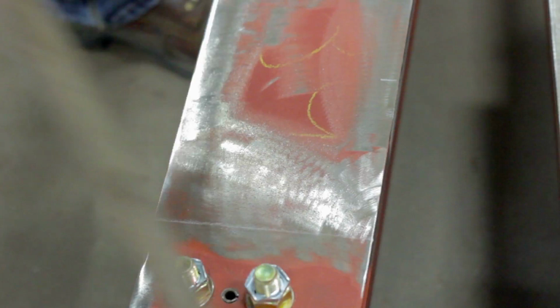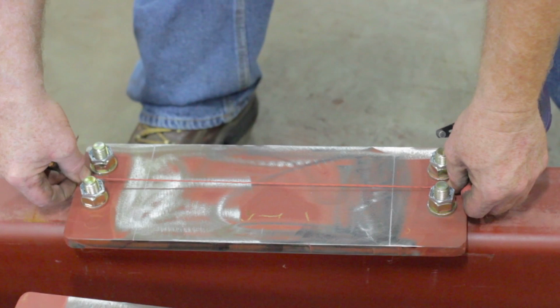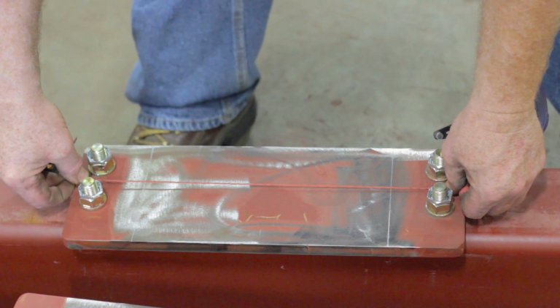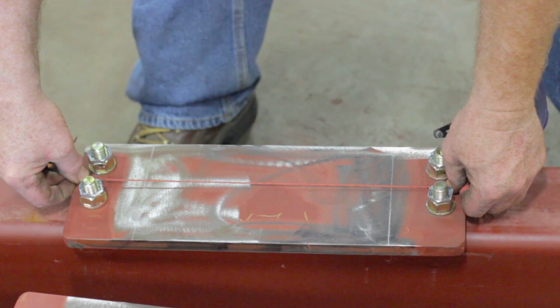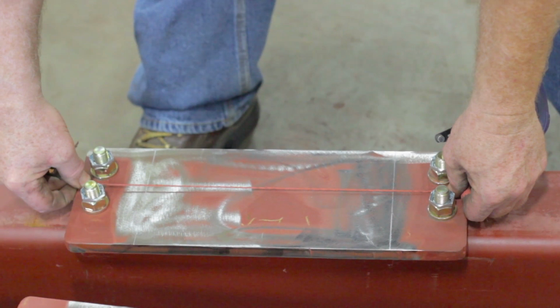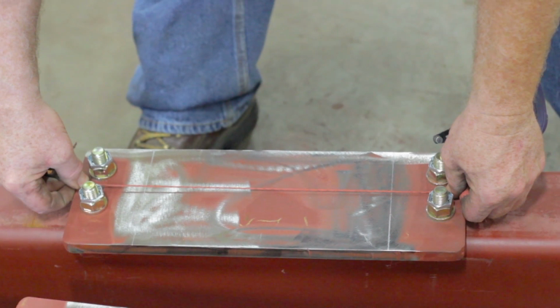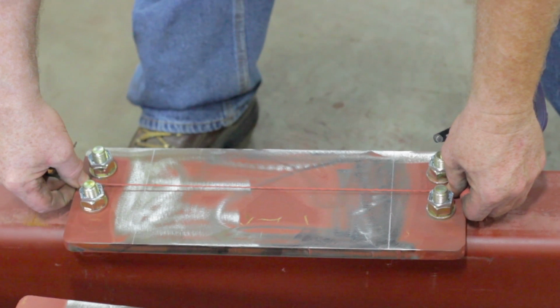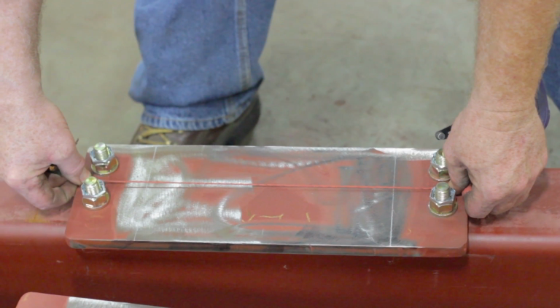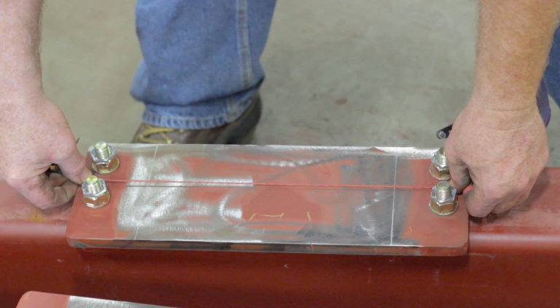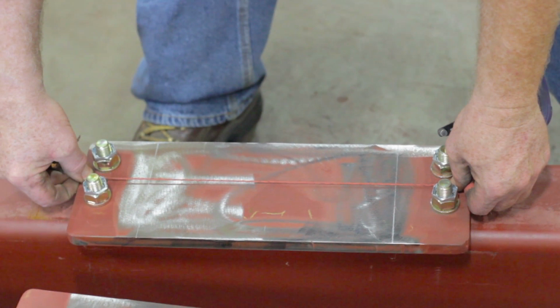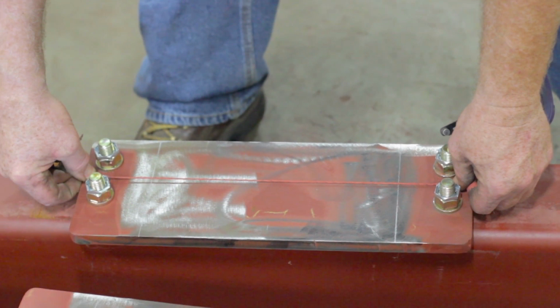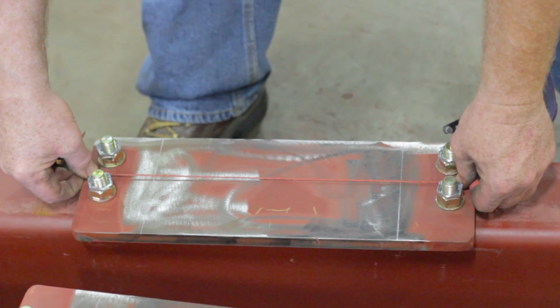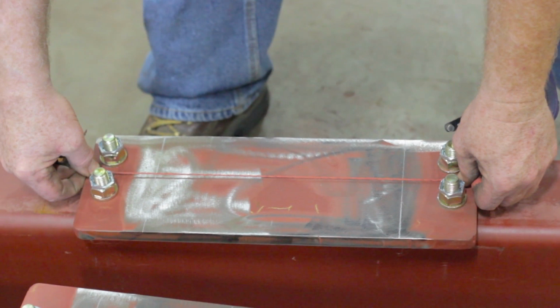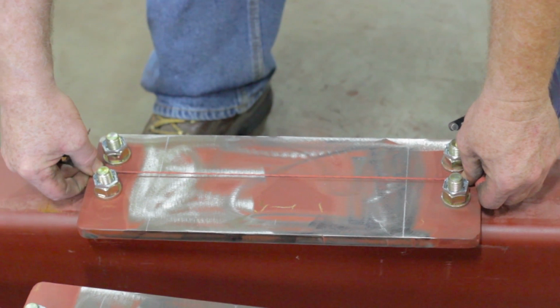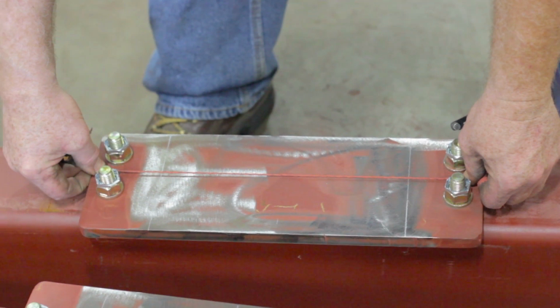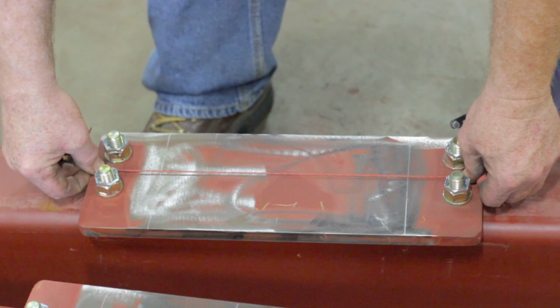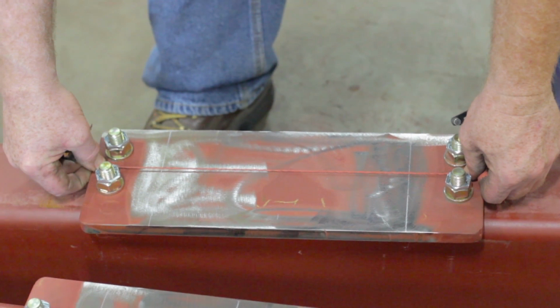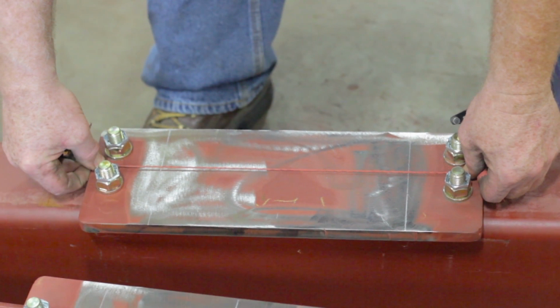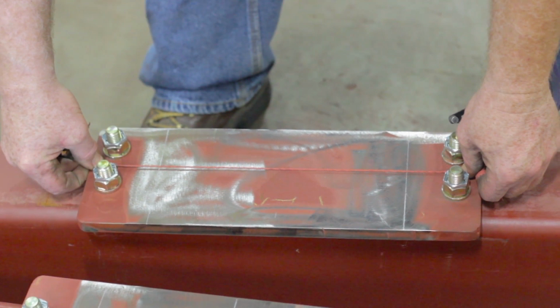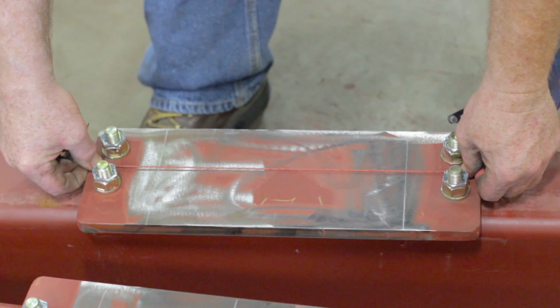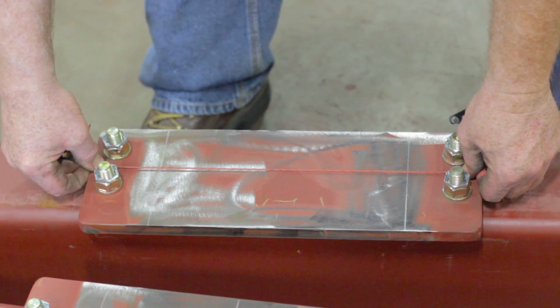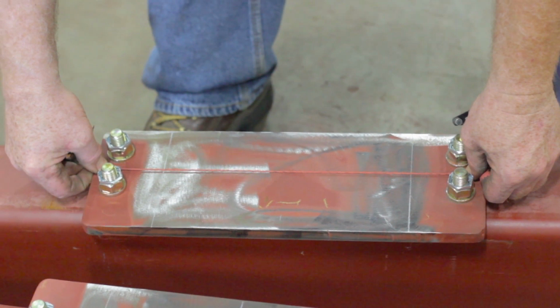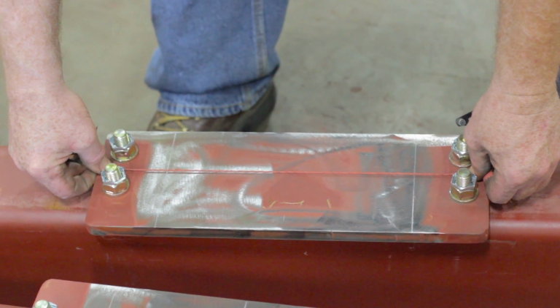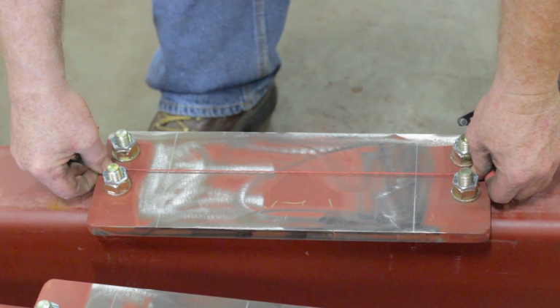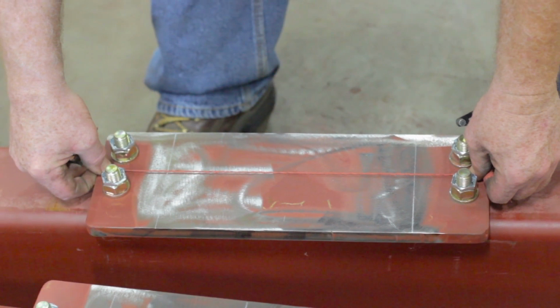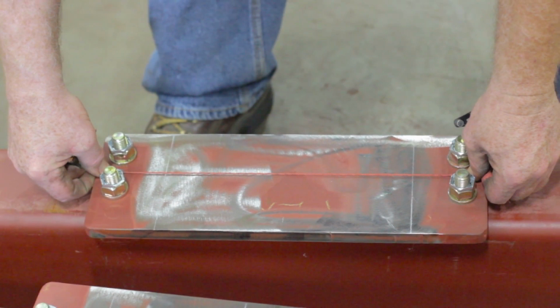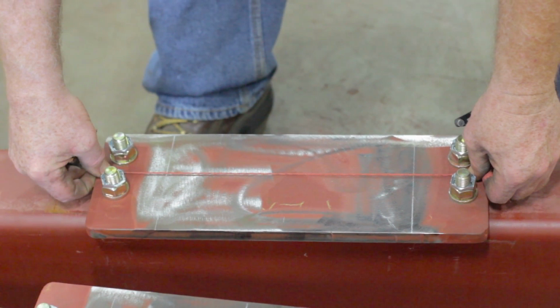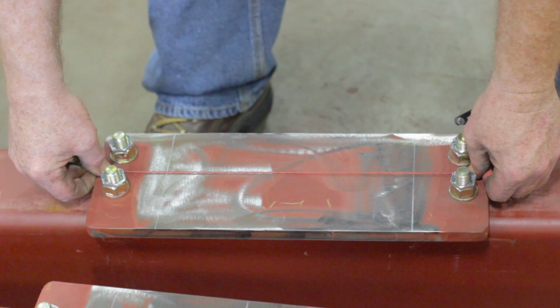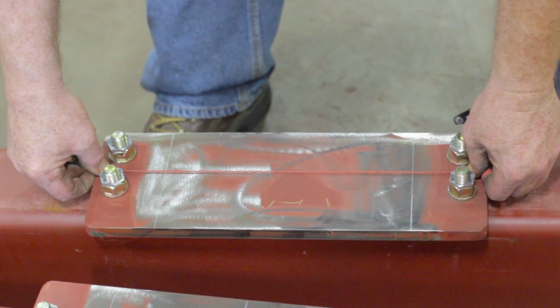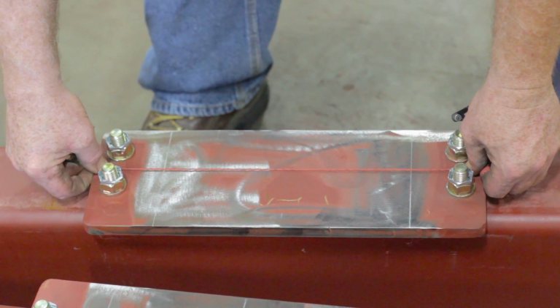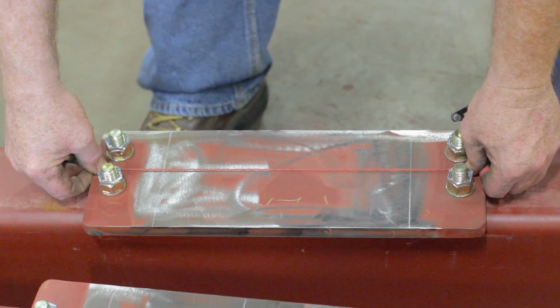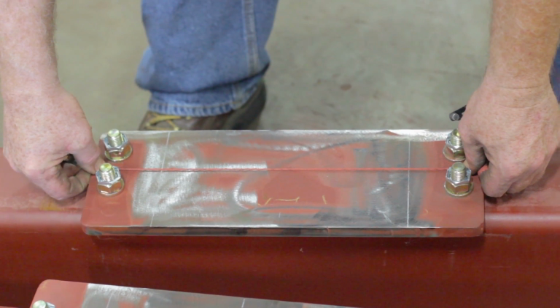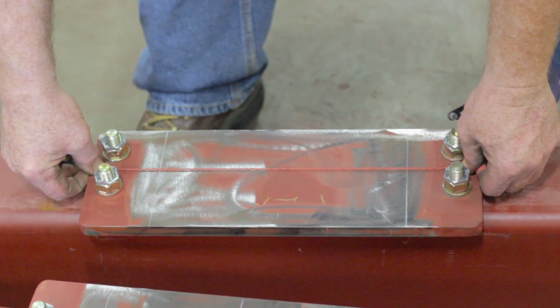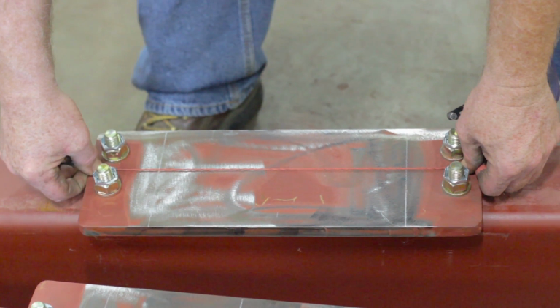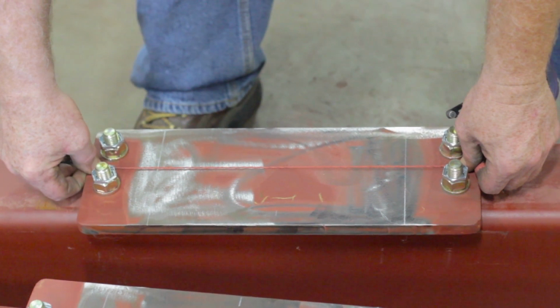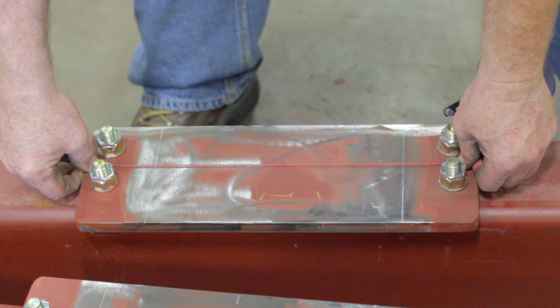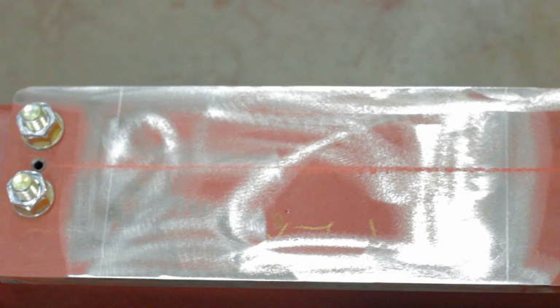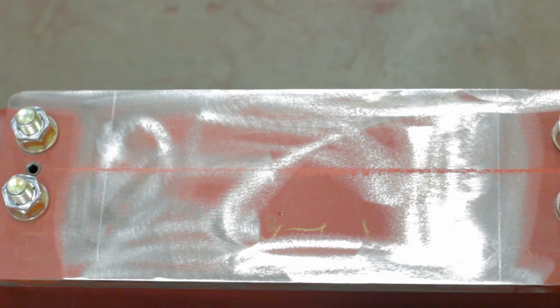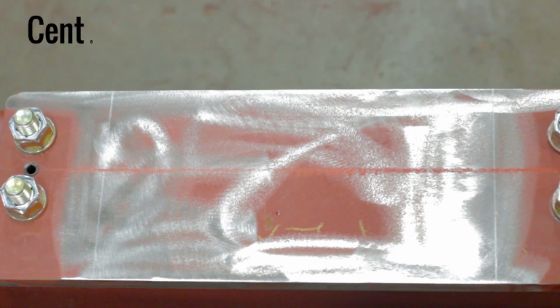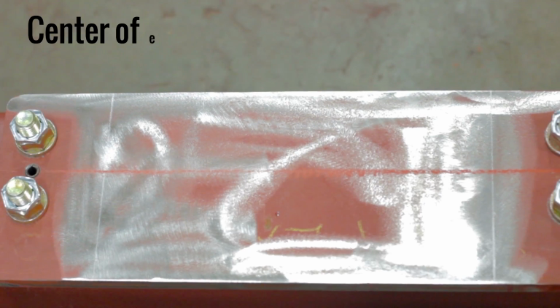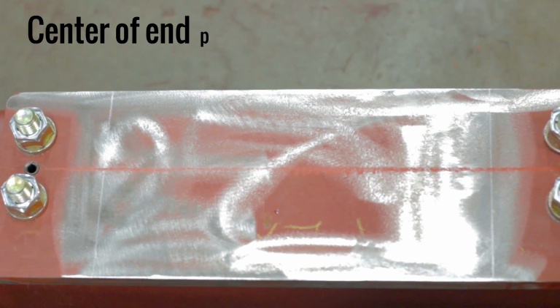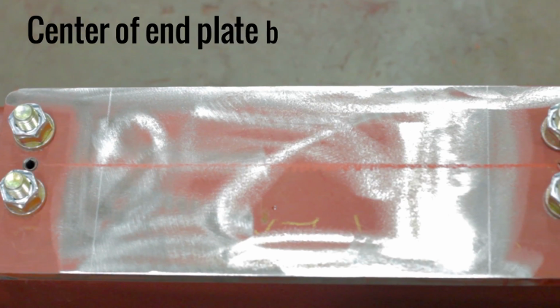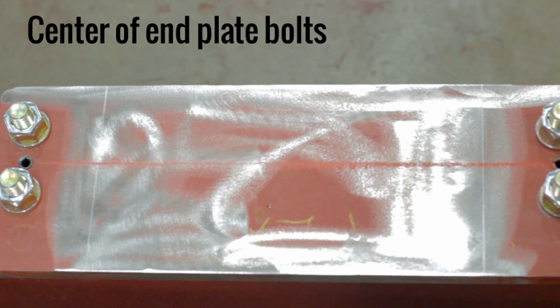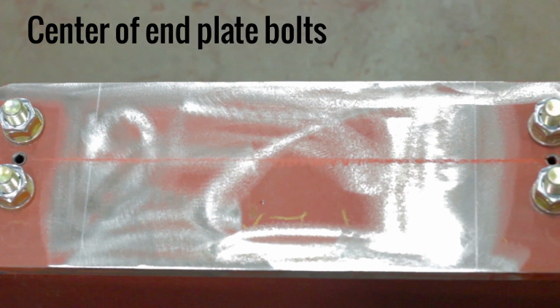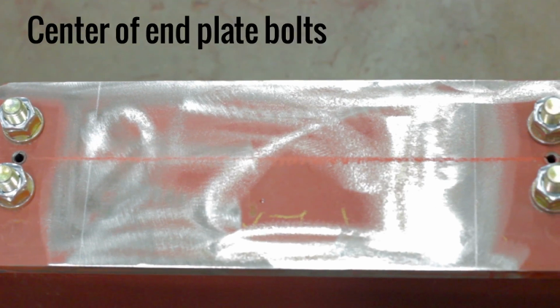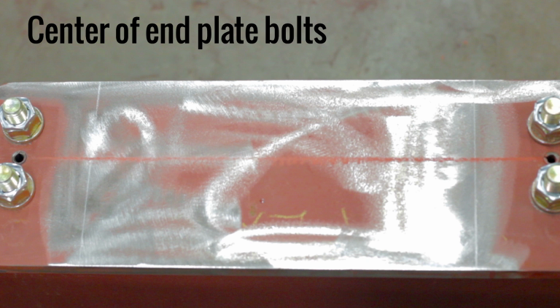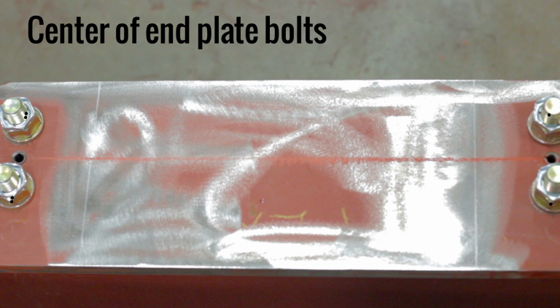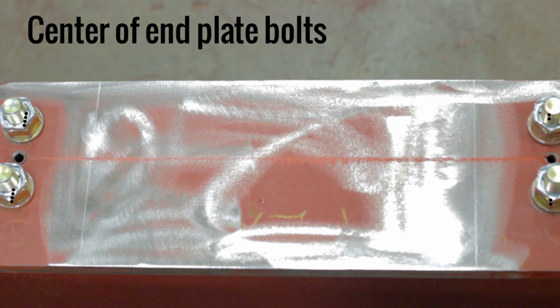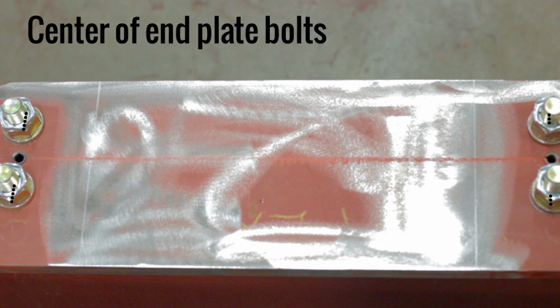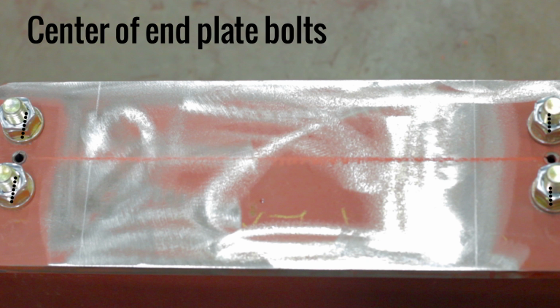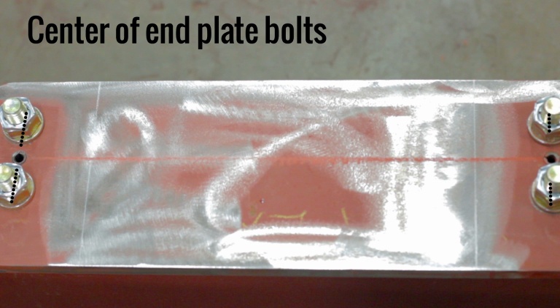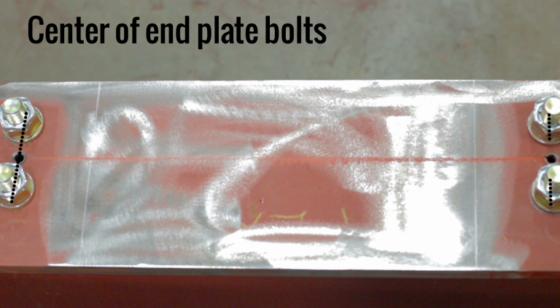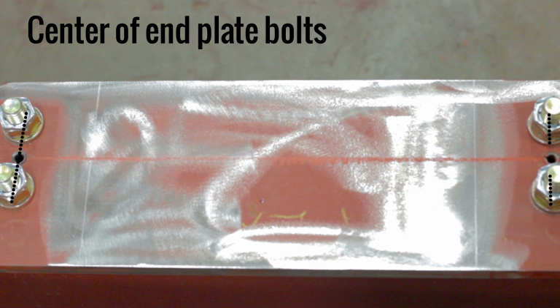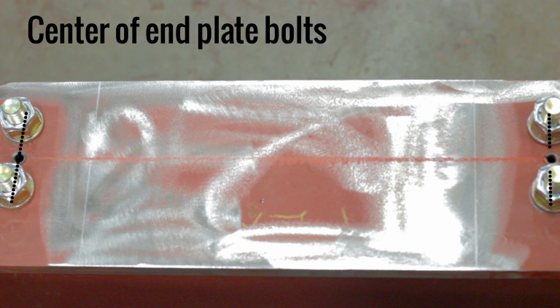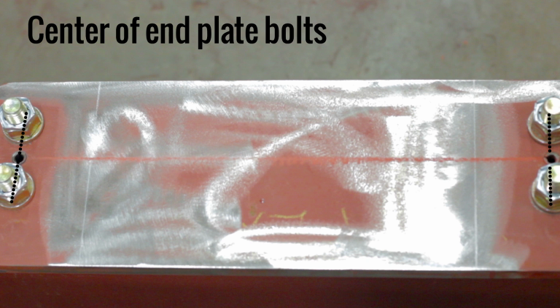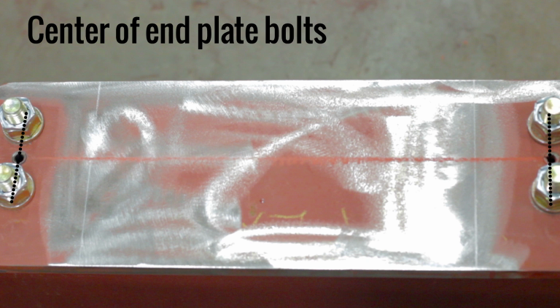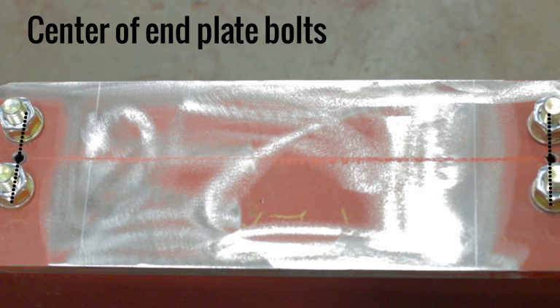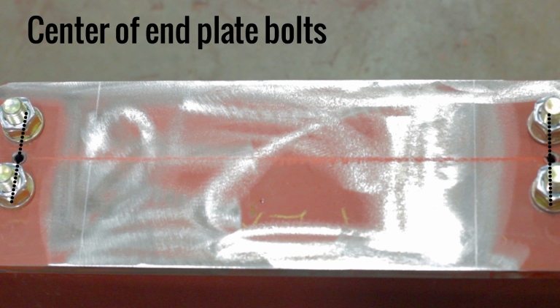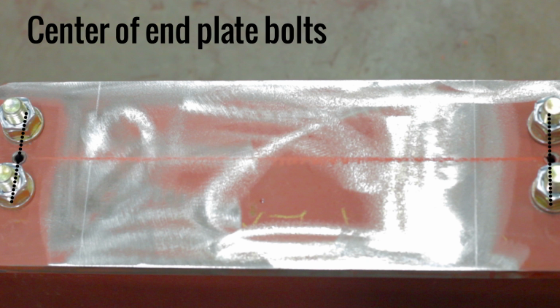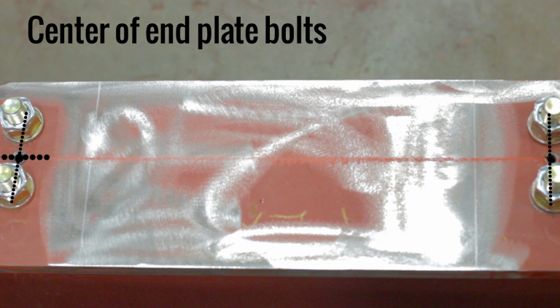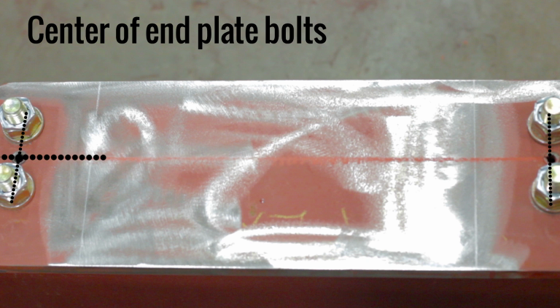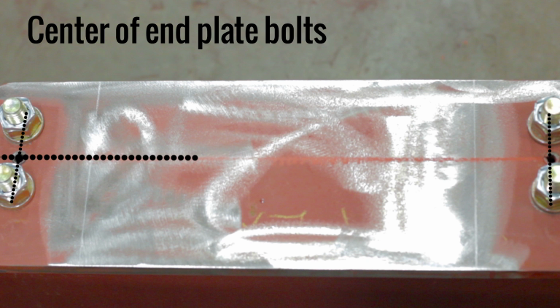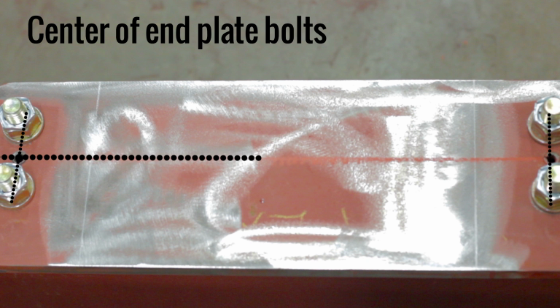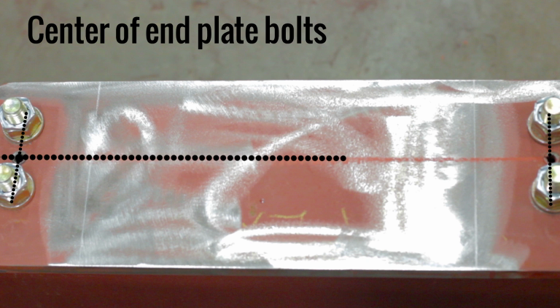Lastly, we are going to mark the center of the end plate bolts. This measurement is centered in the space between the bolts on the plate.